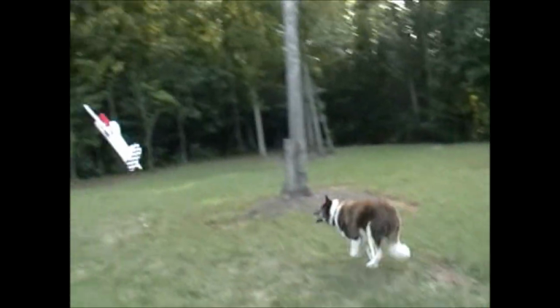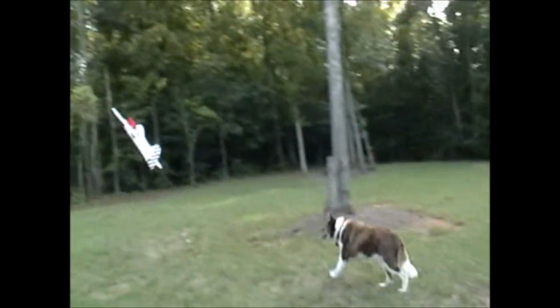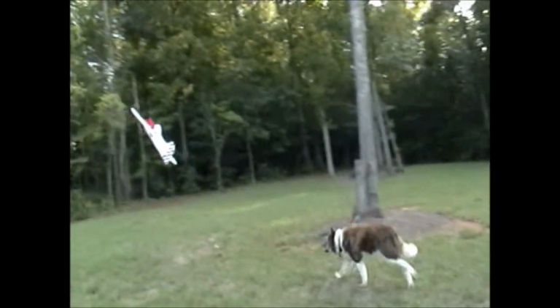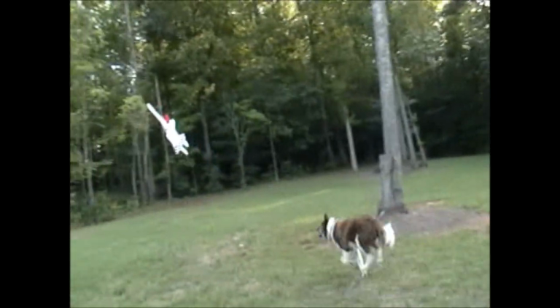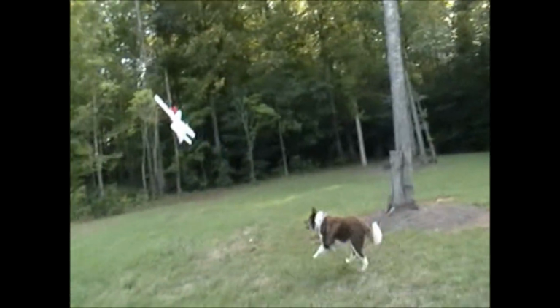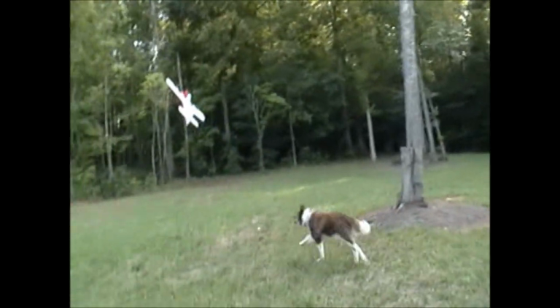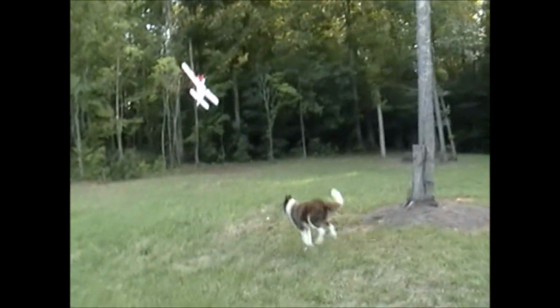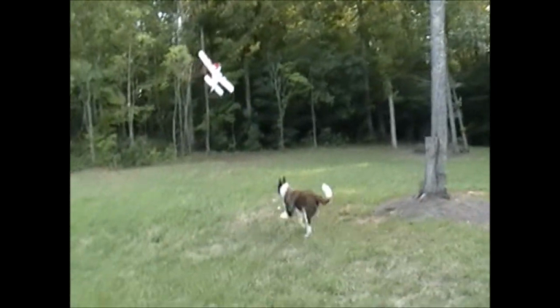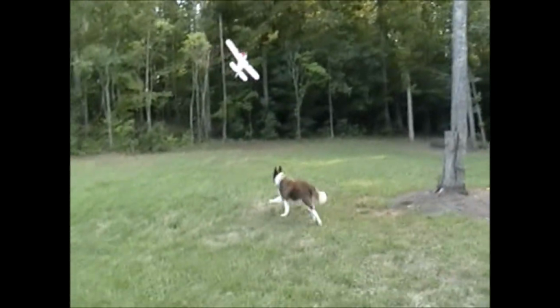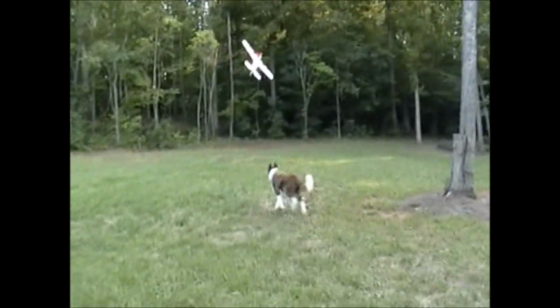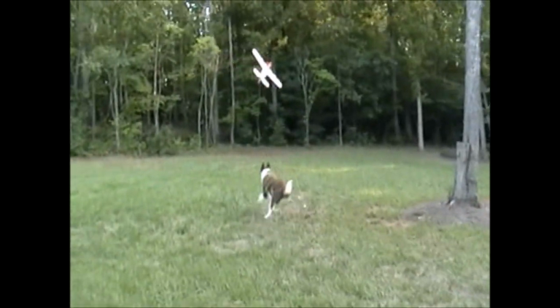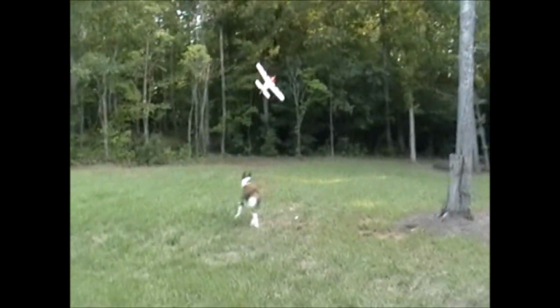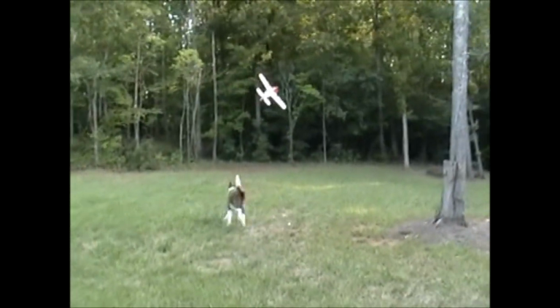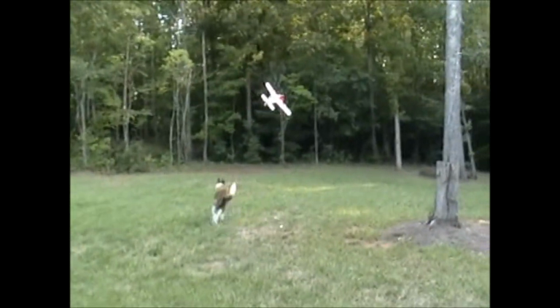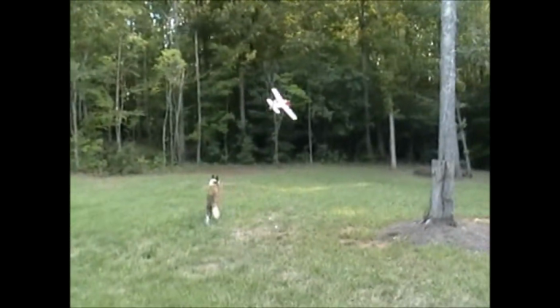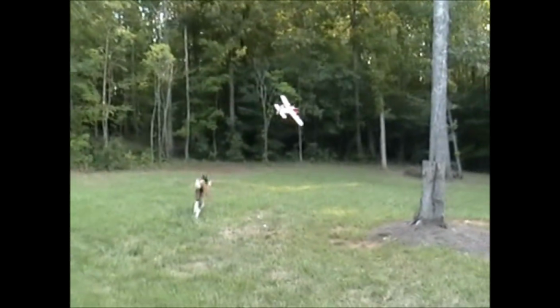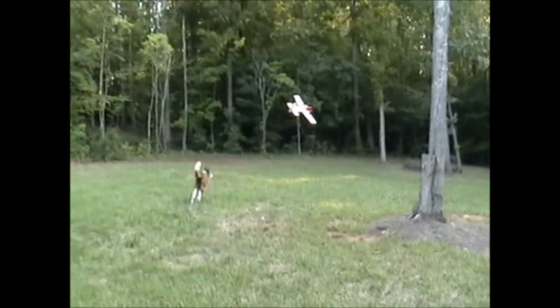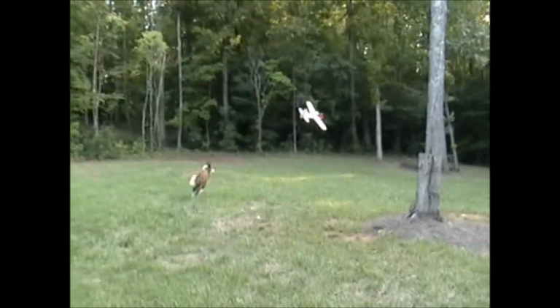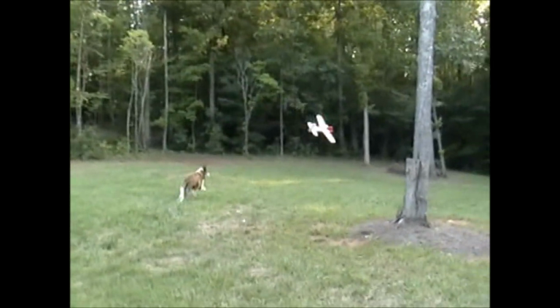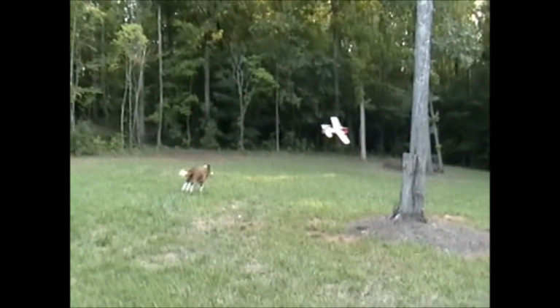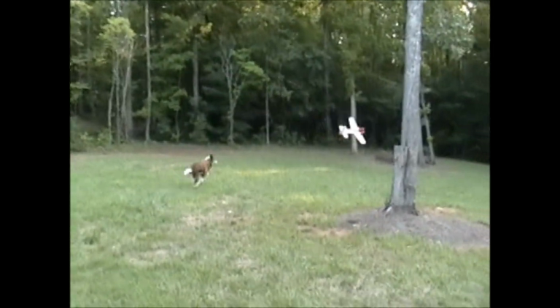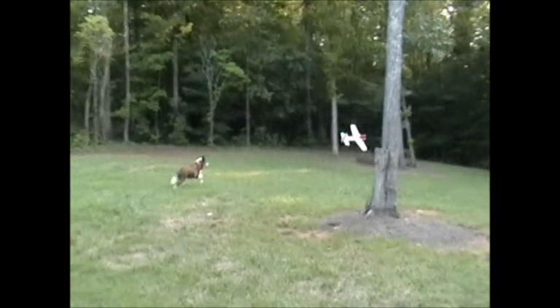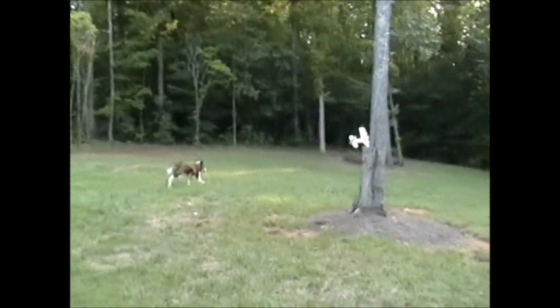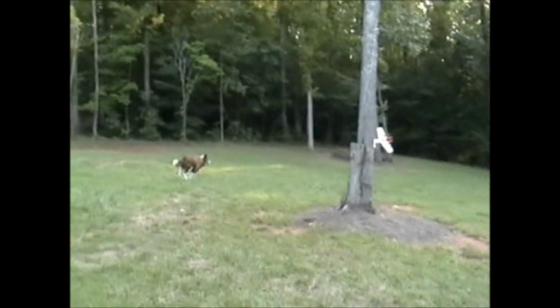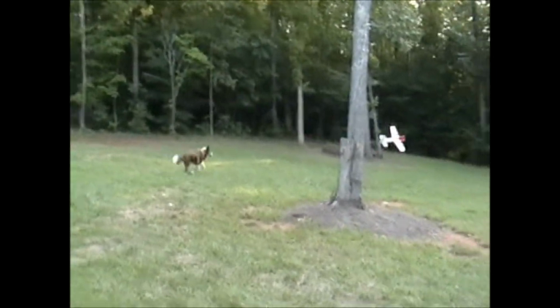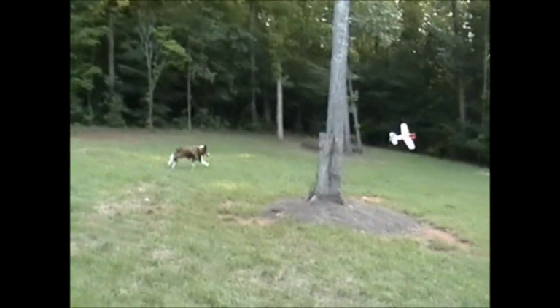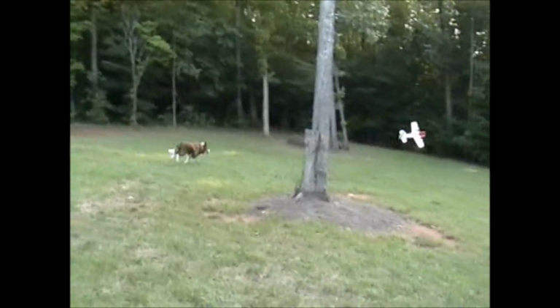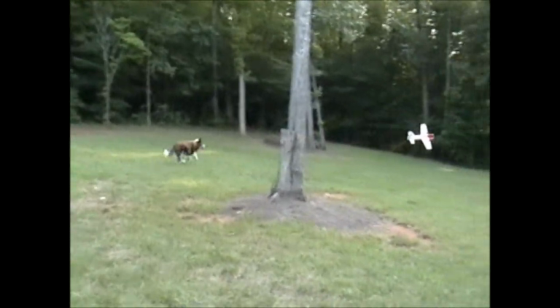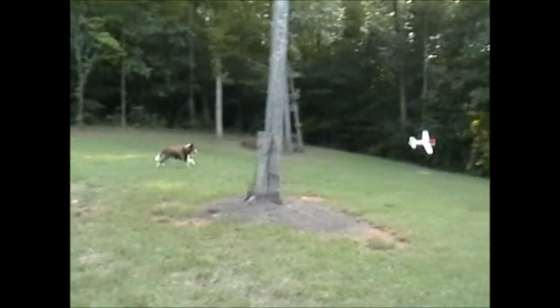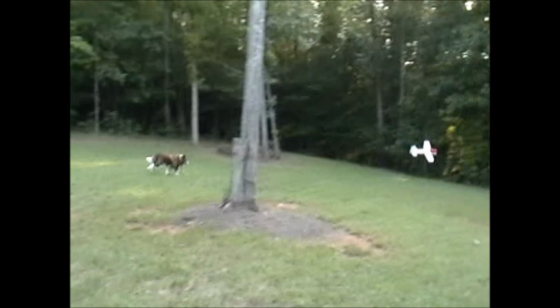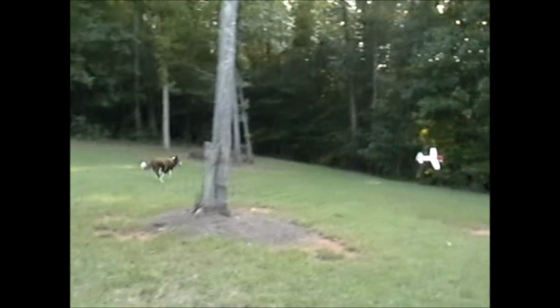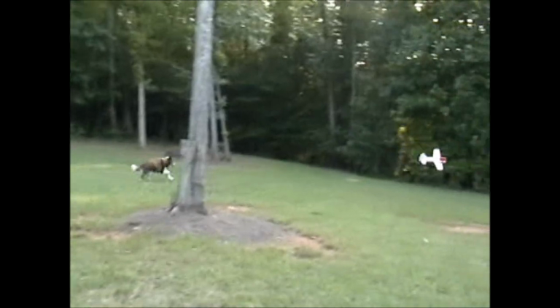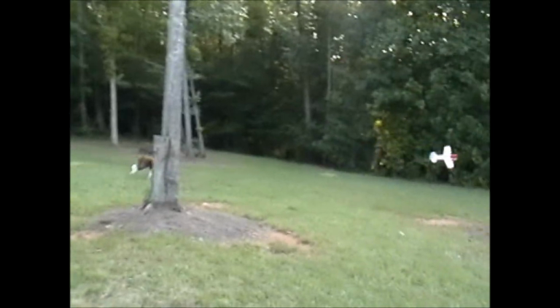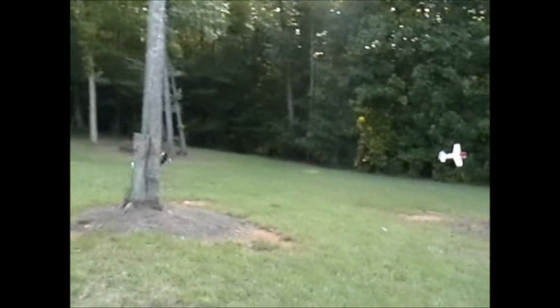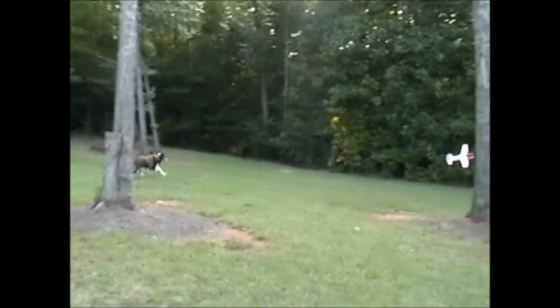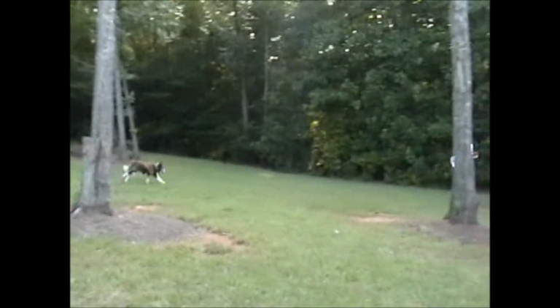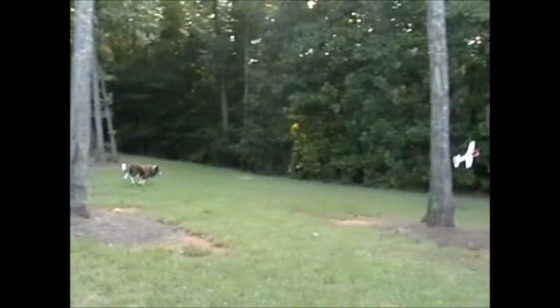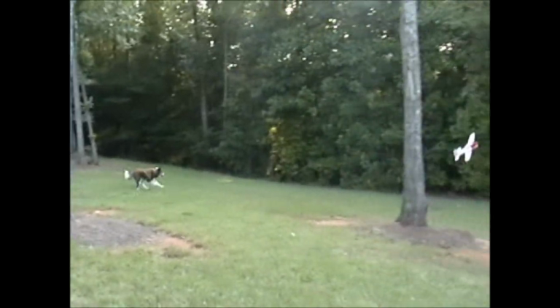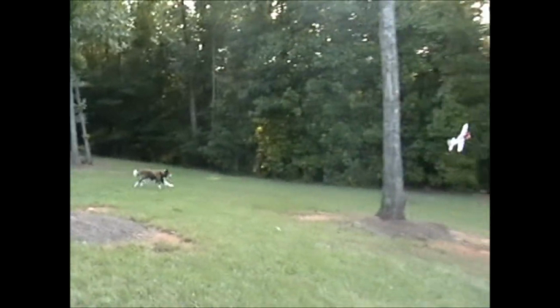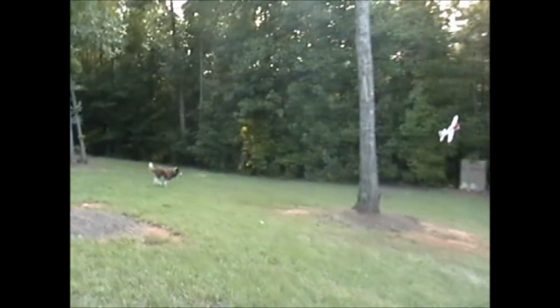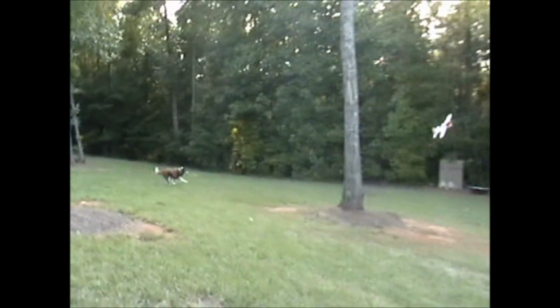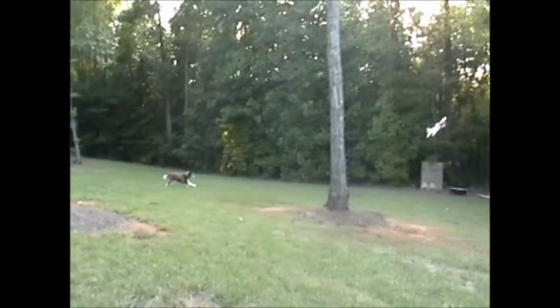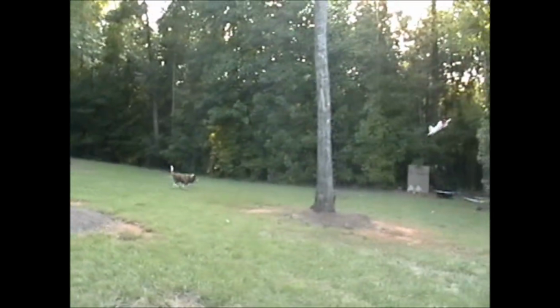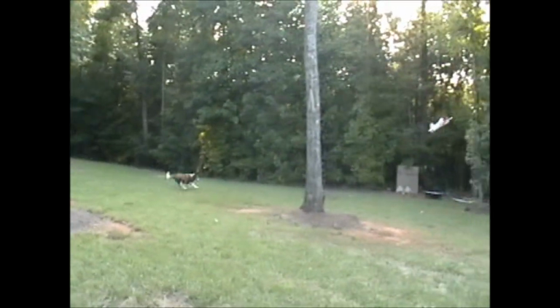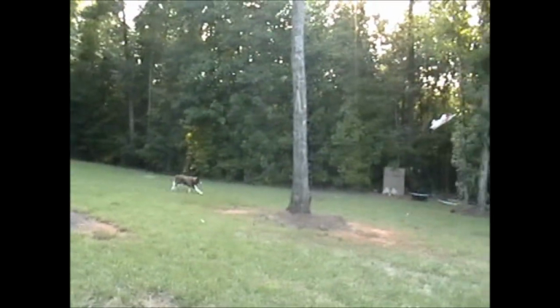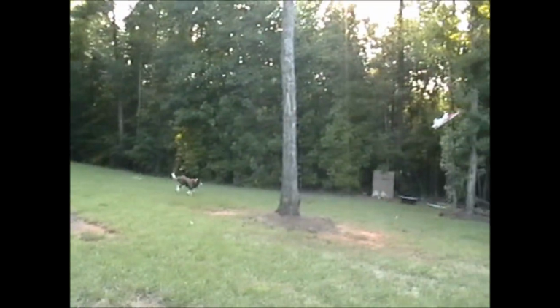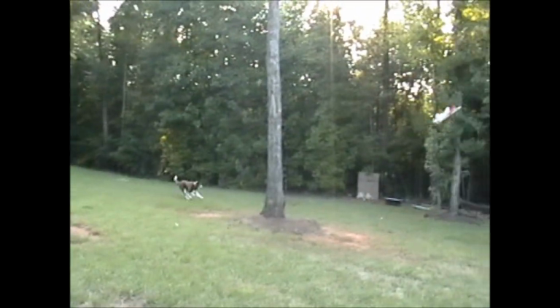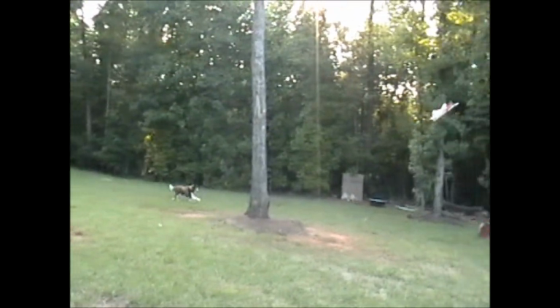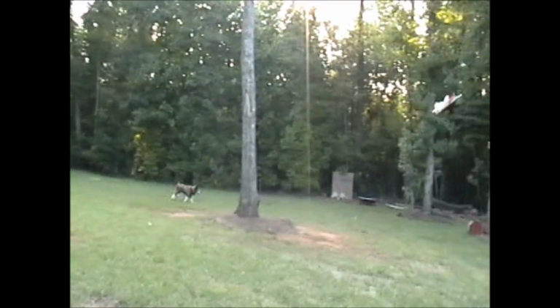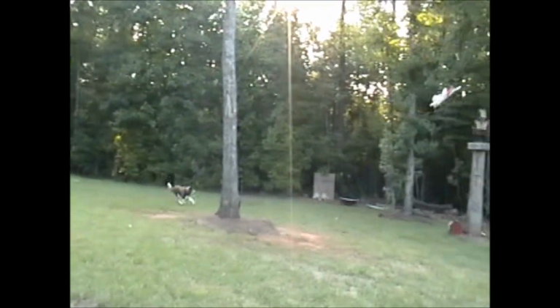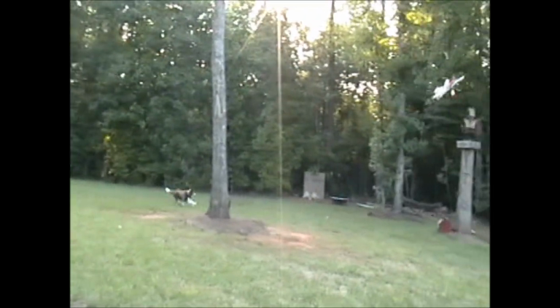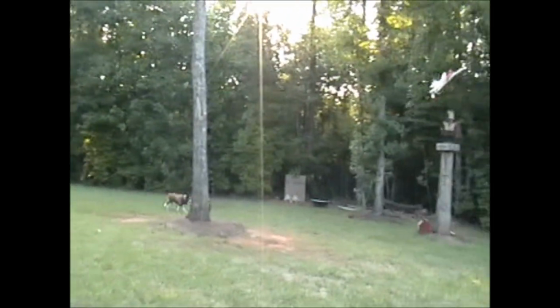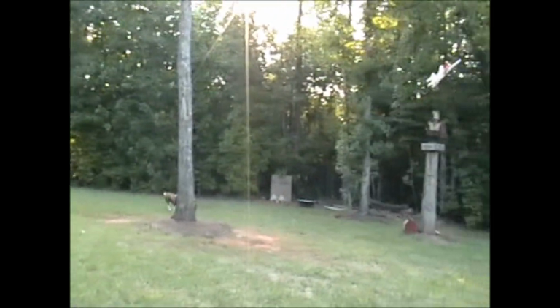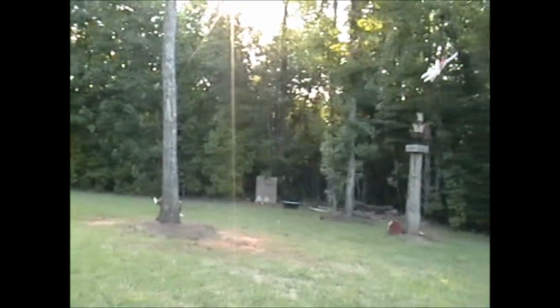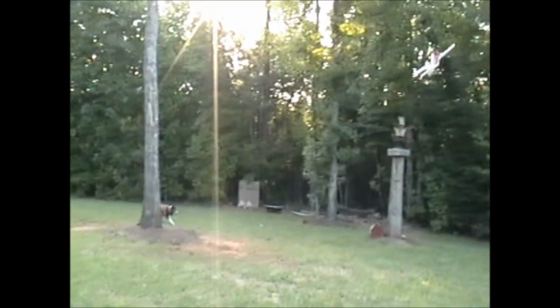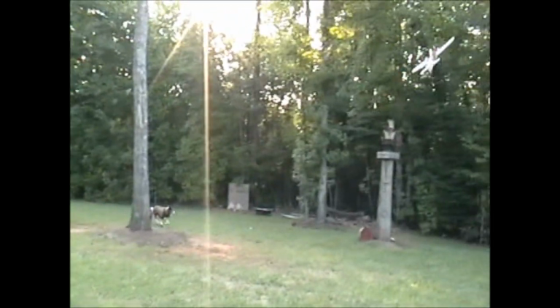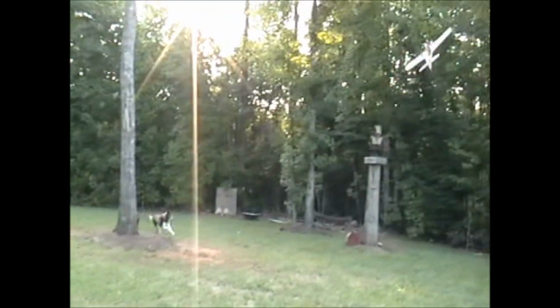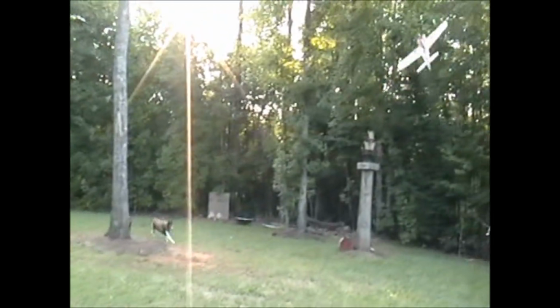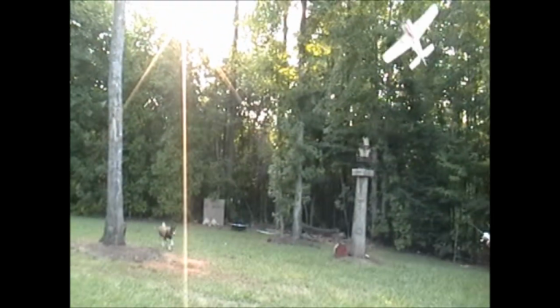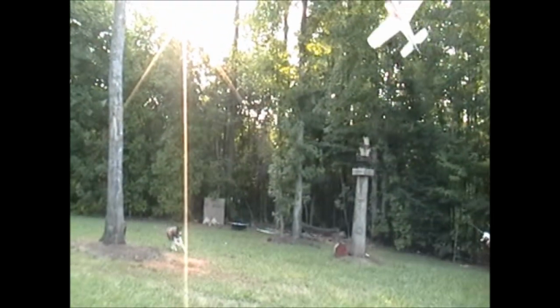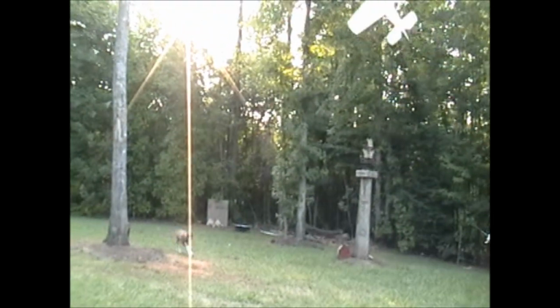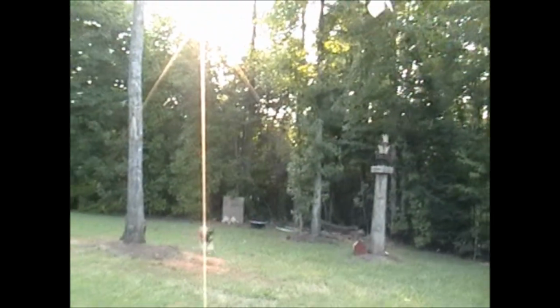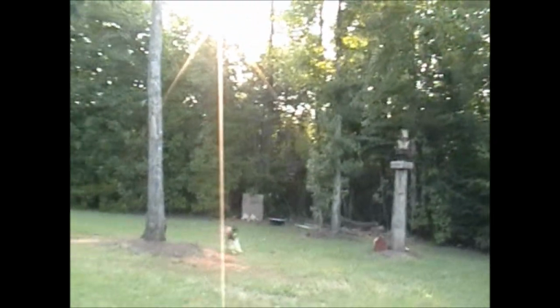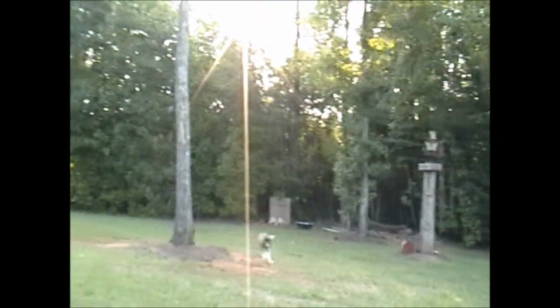One of the things you need to understand about Border Collies is that they do have a lot of energy, and they have a need to work or need to play and have fun.